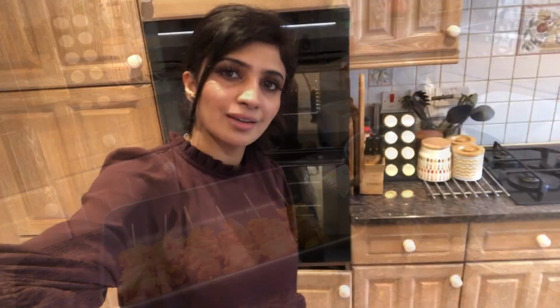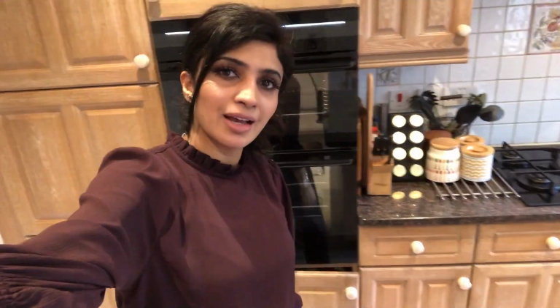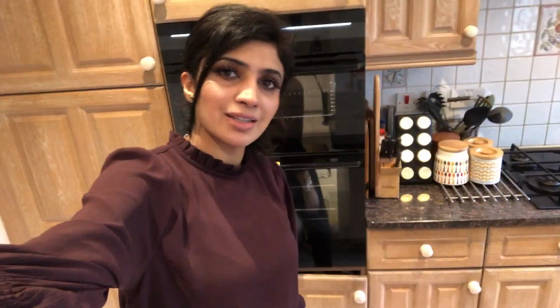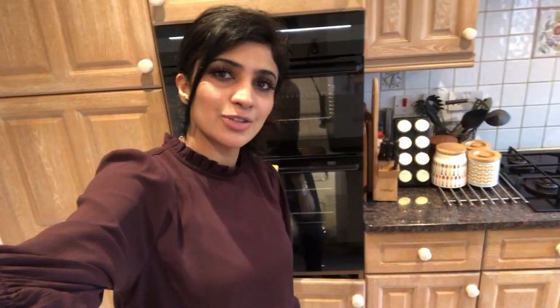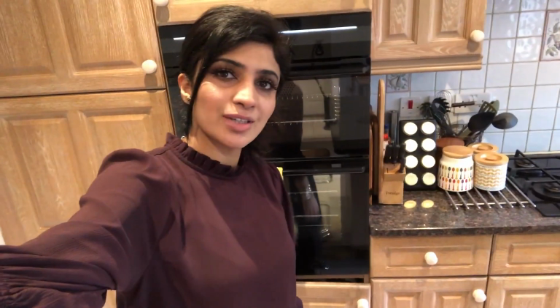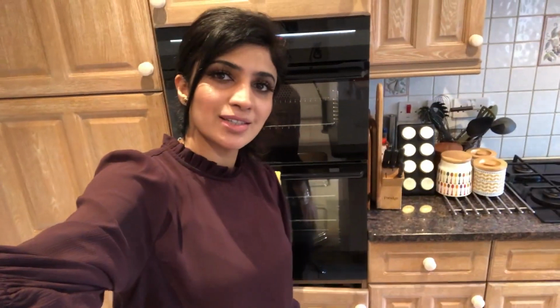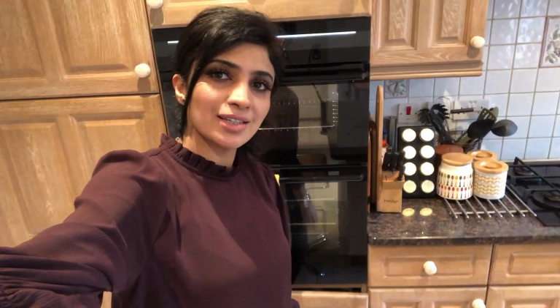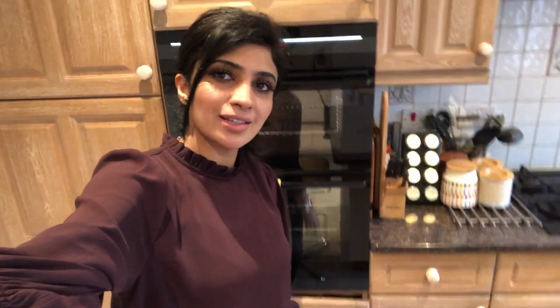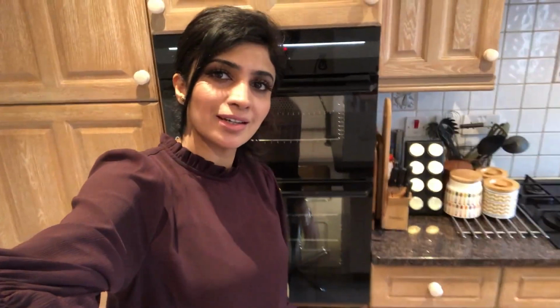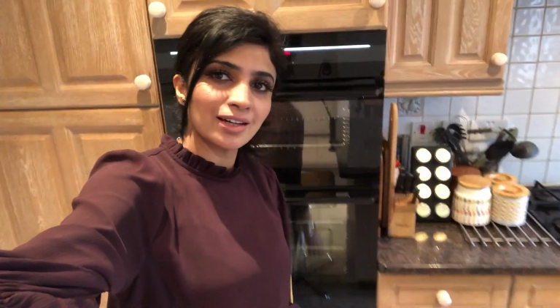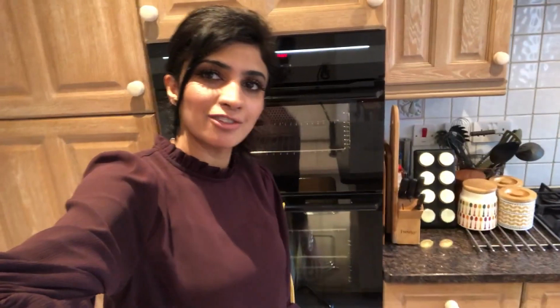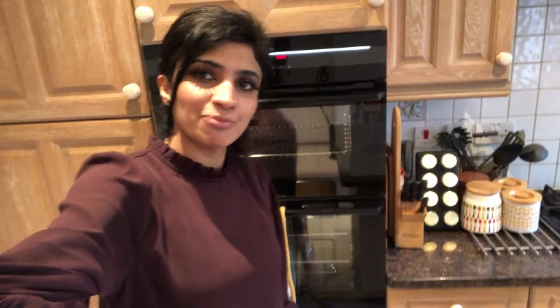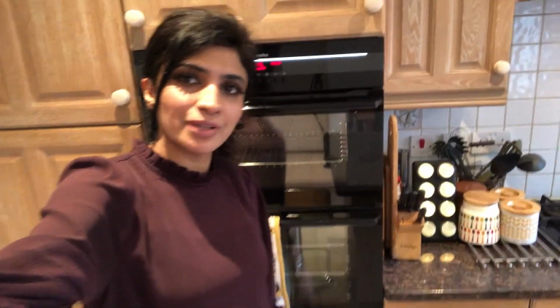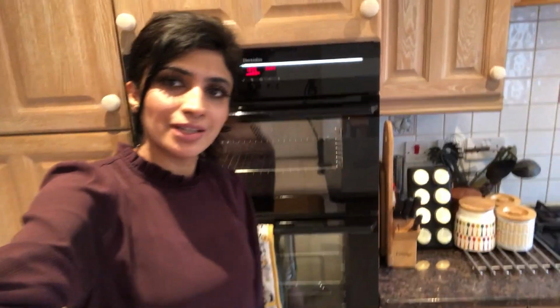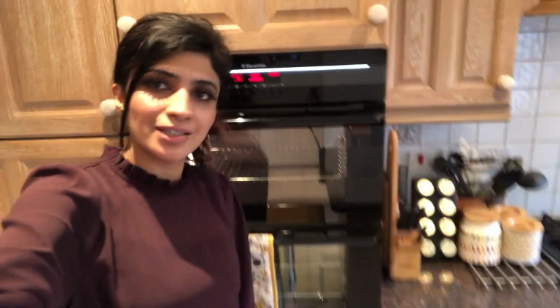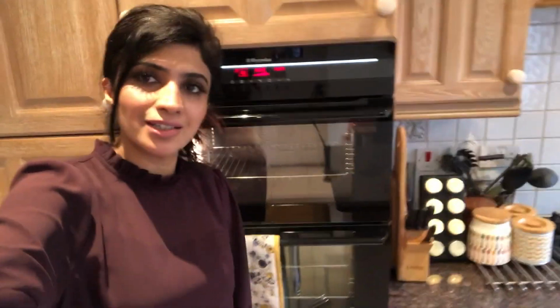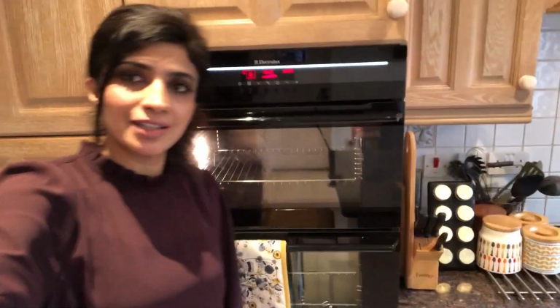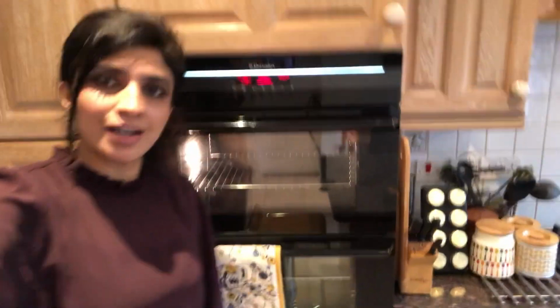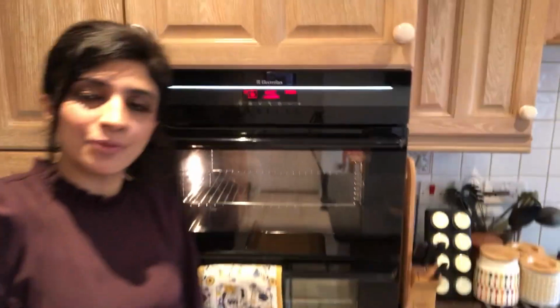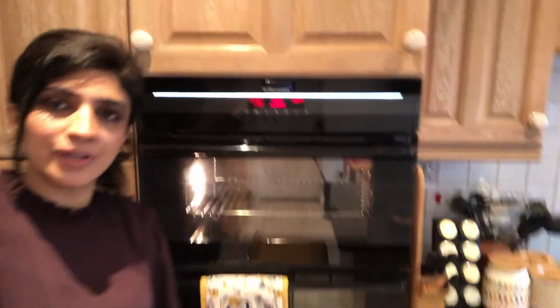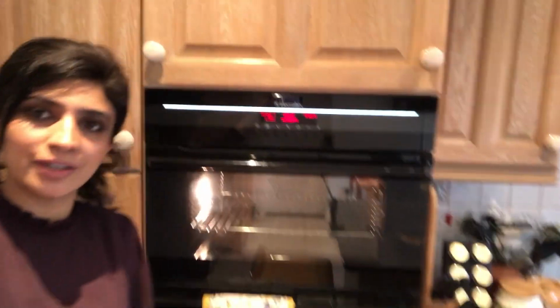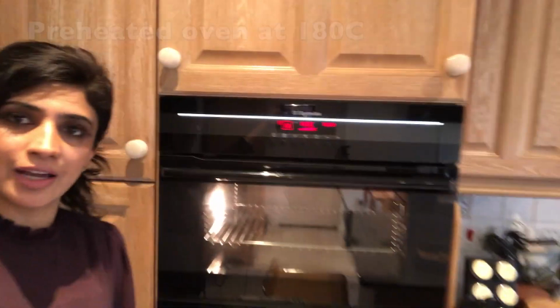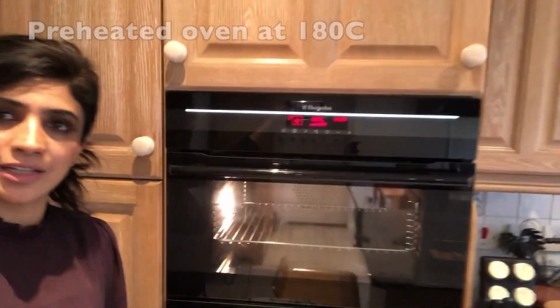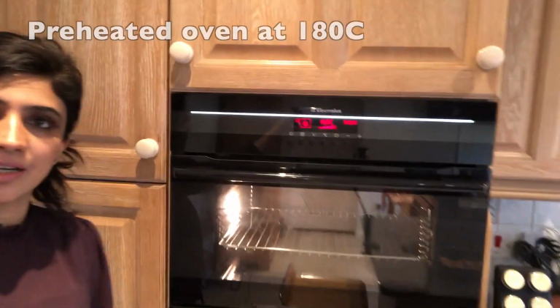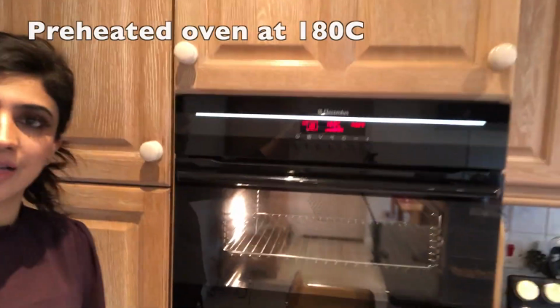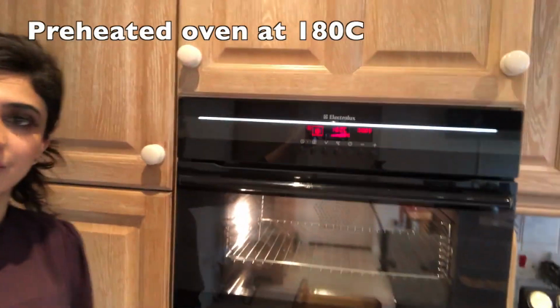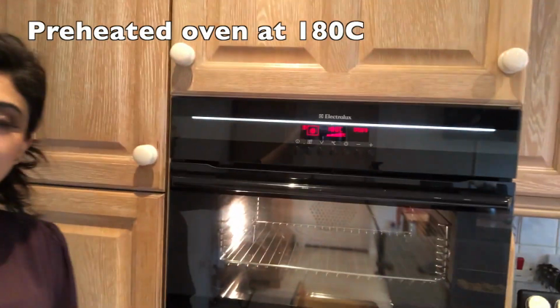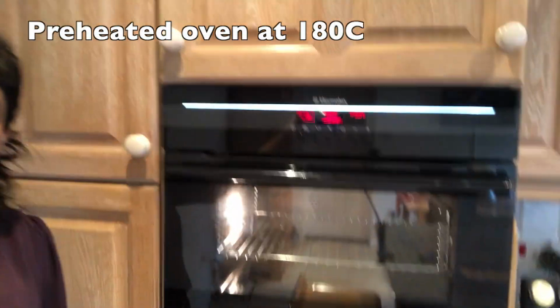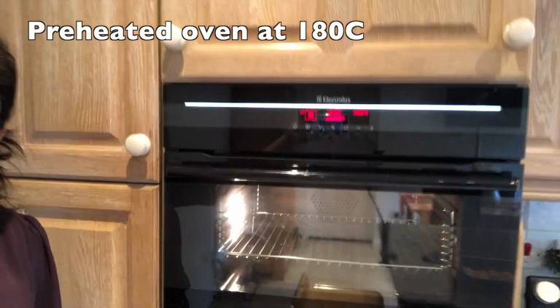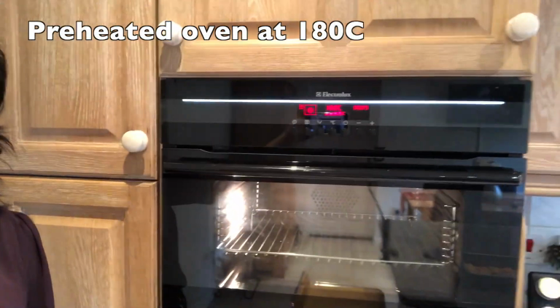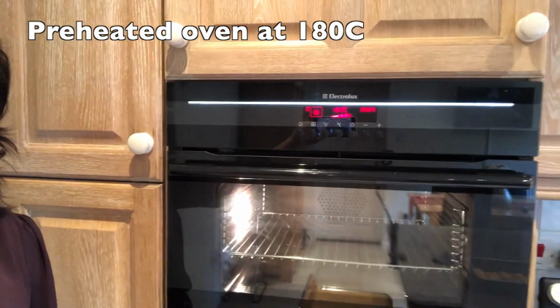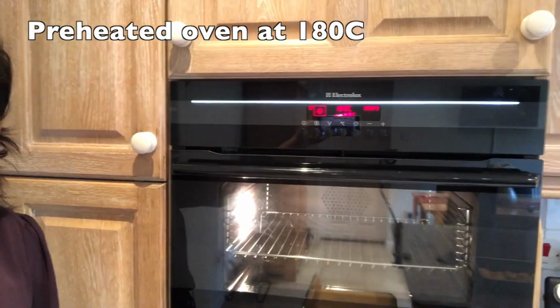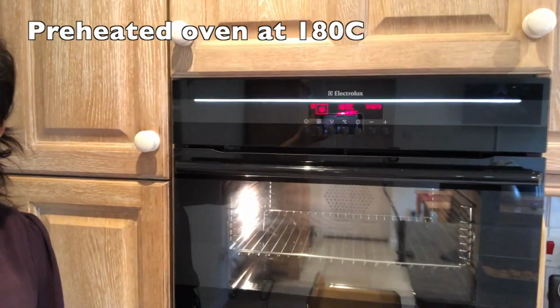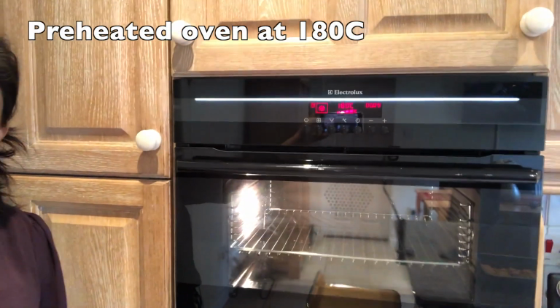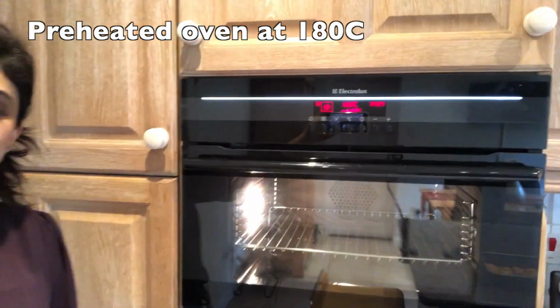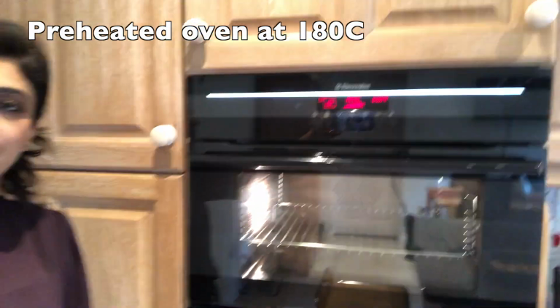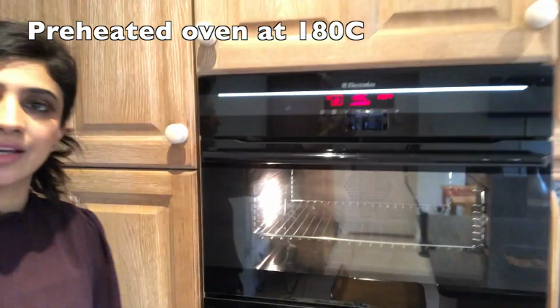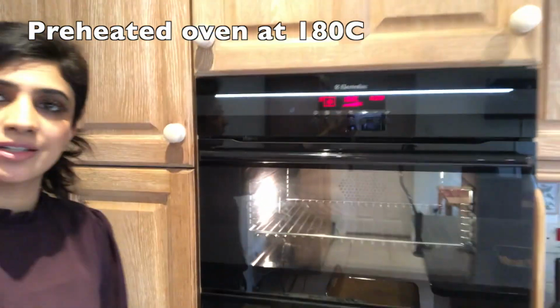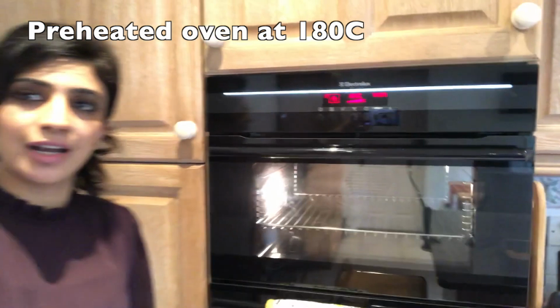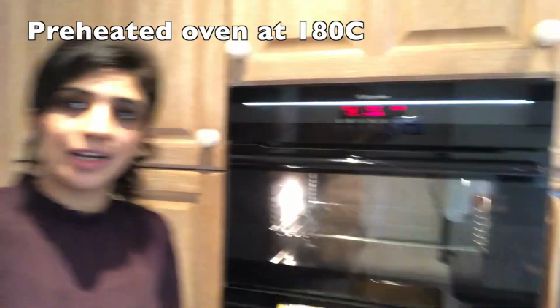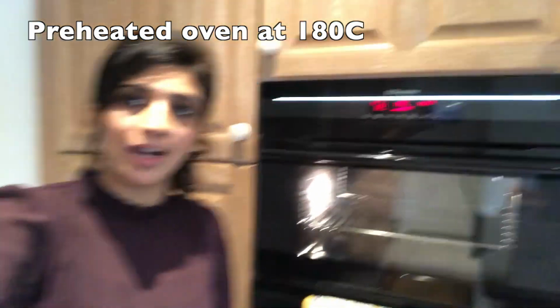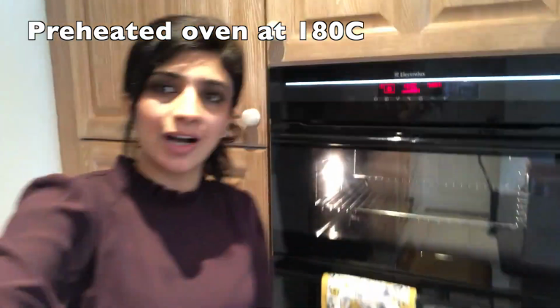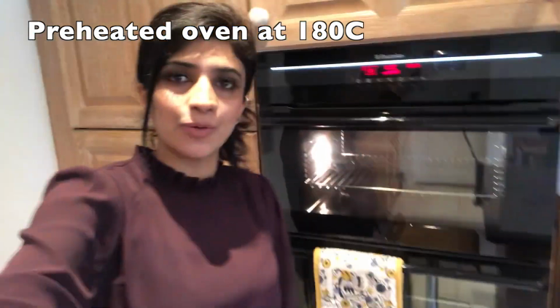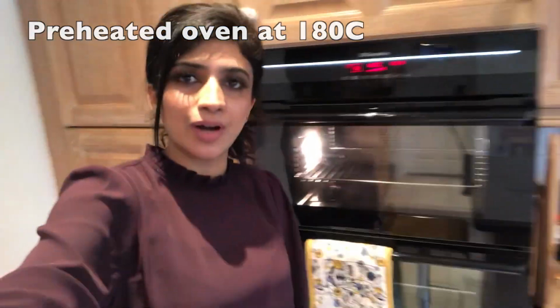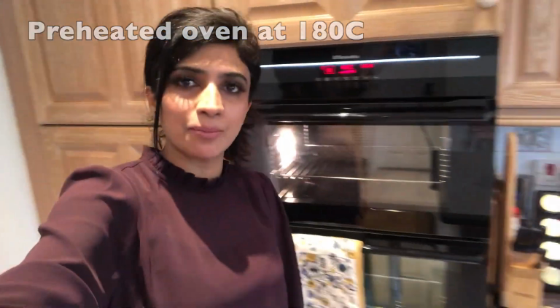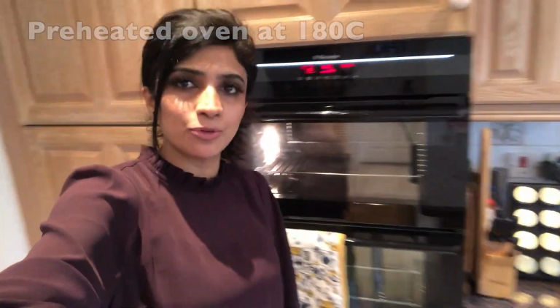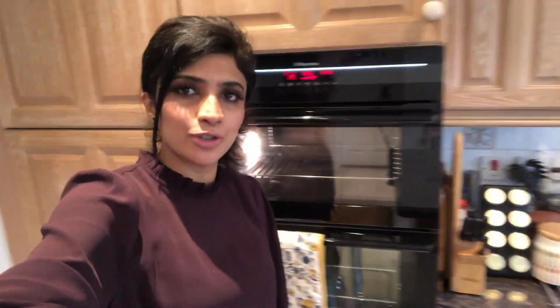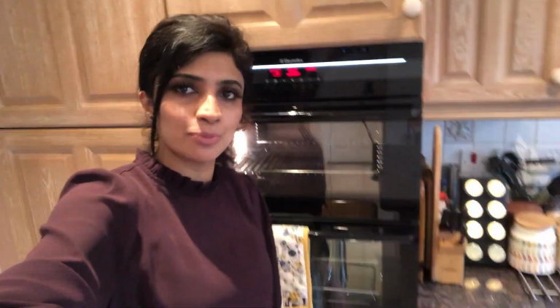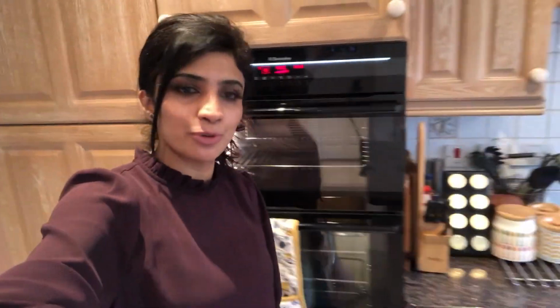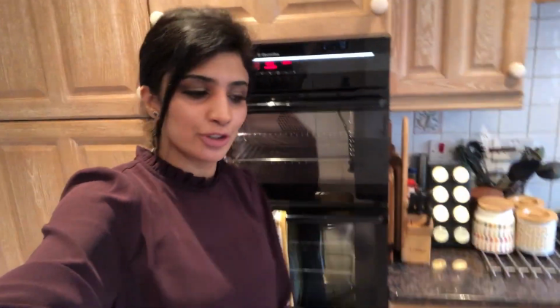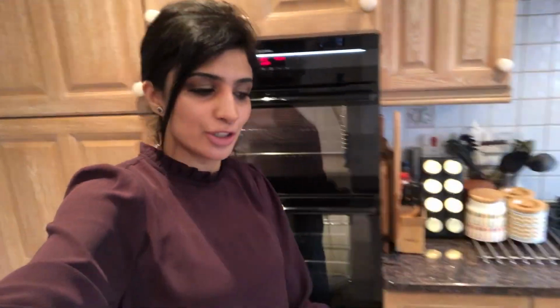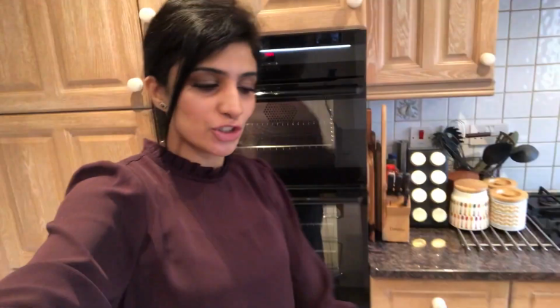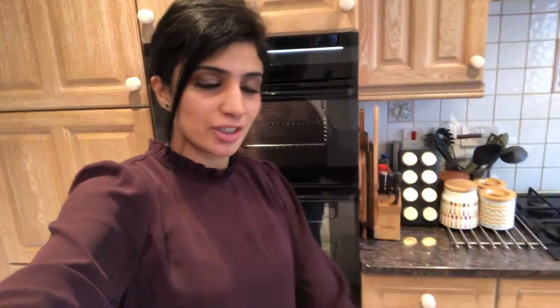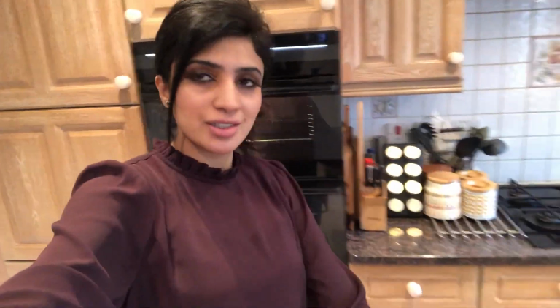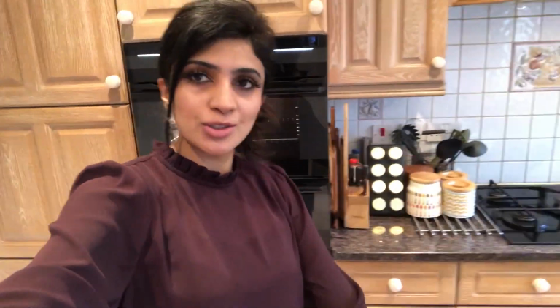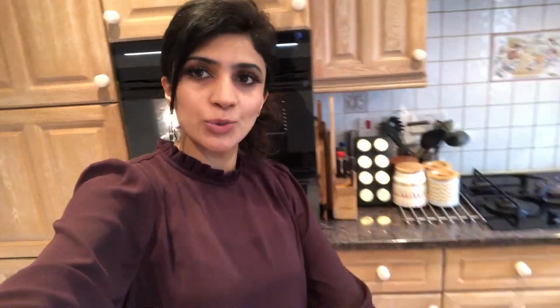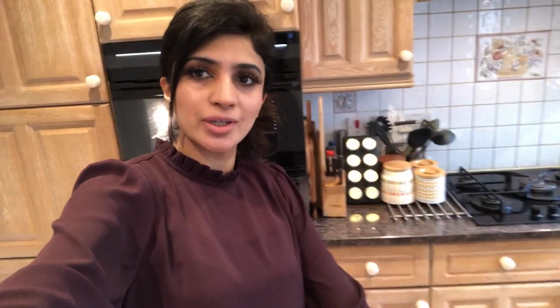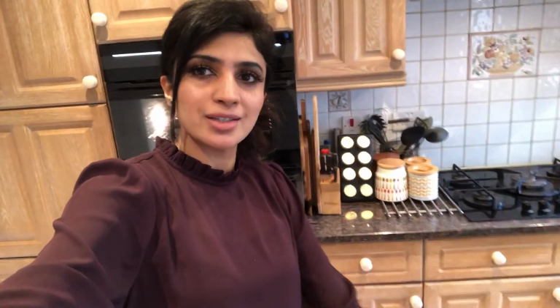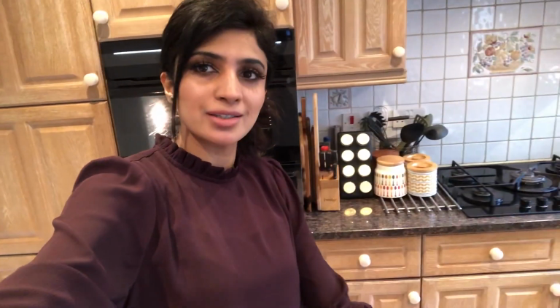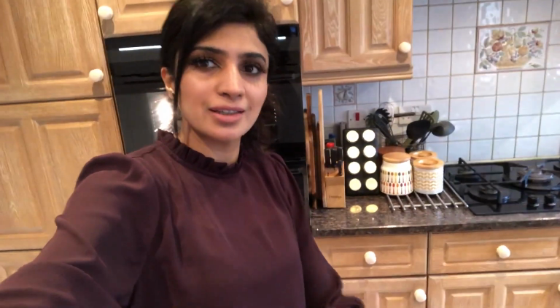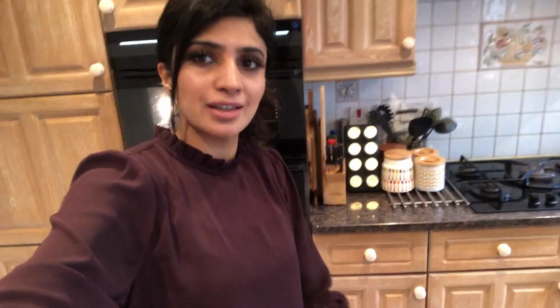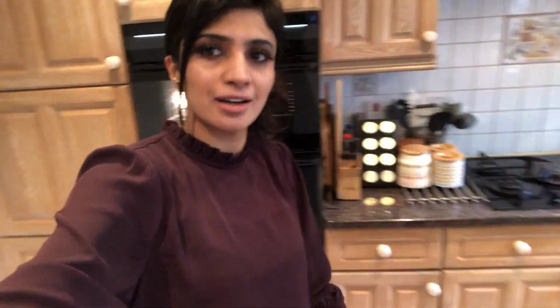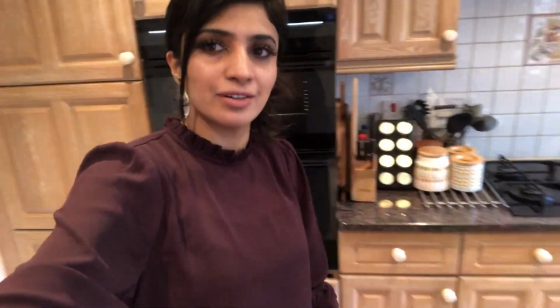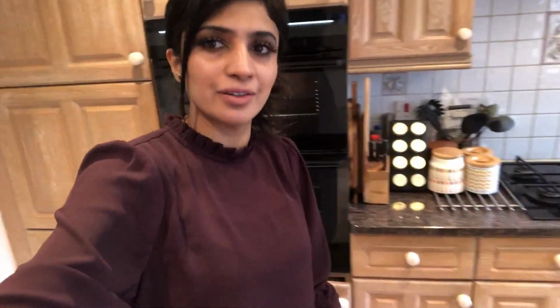As you can see, I have preheated the oven at 180 degrees centigrade and now I'm going to put the chicken skewers in the oven.